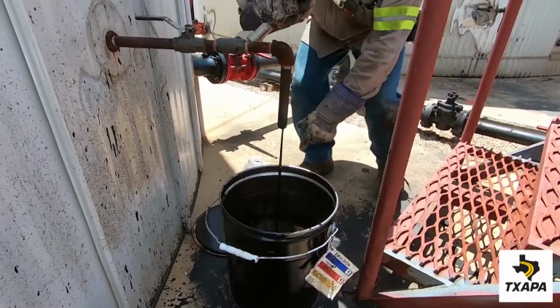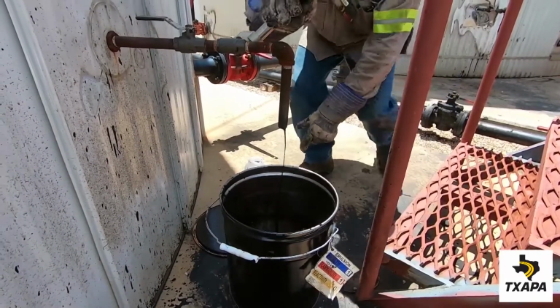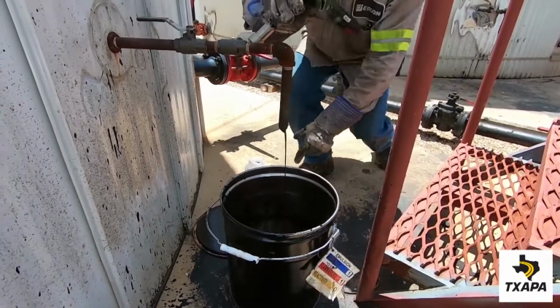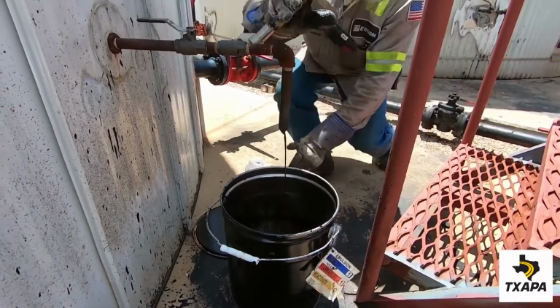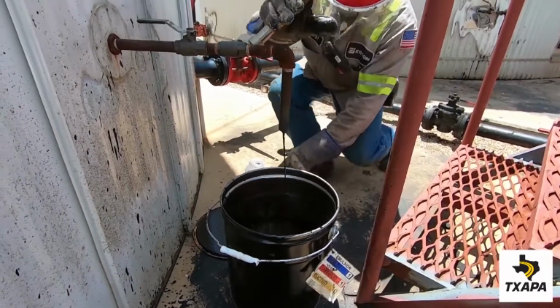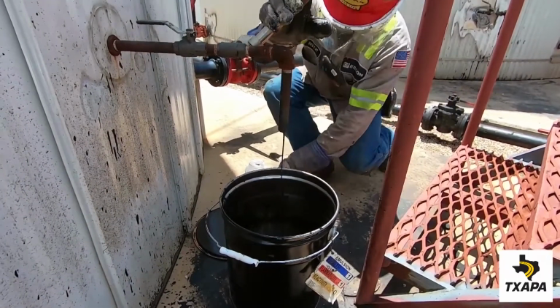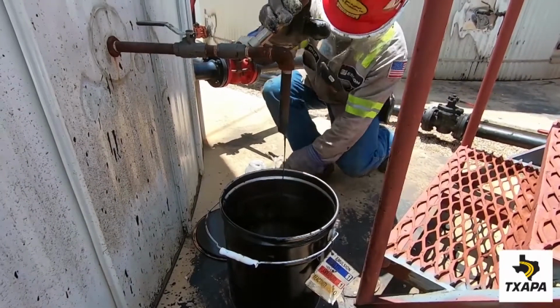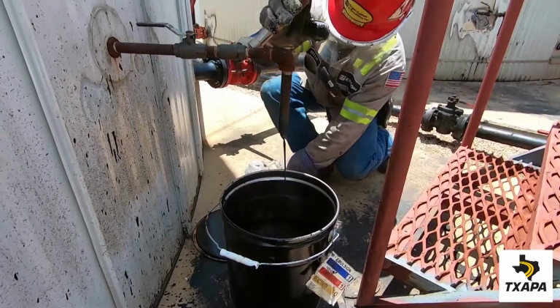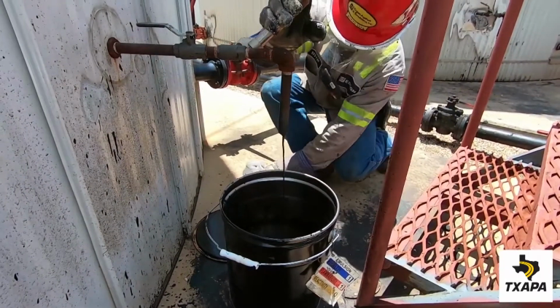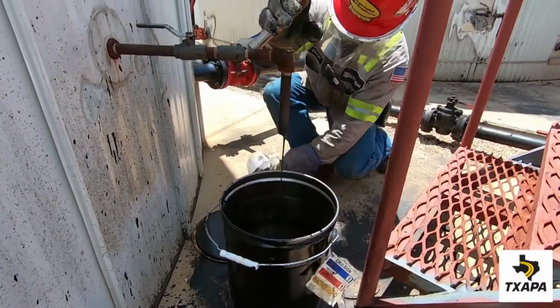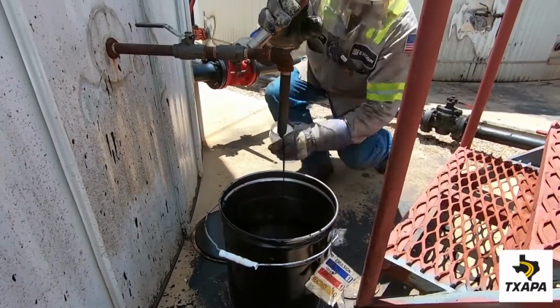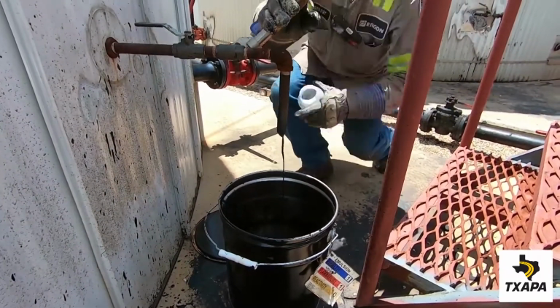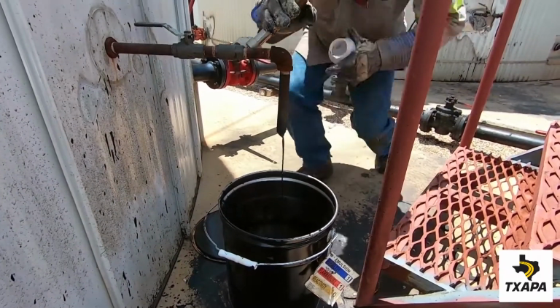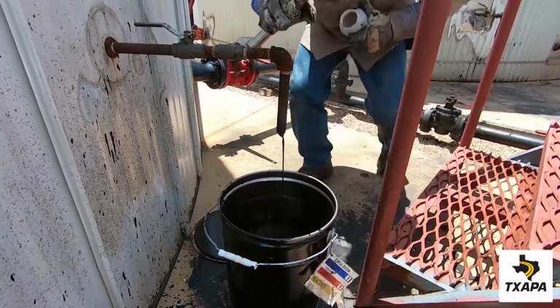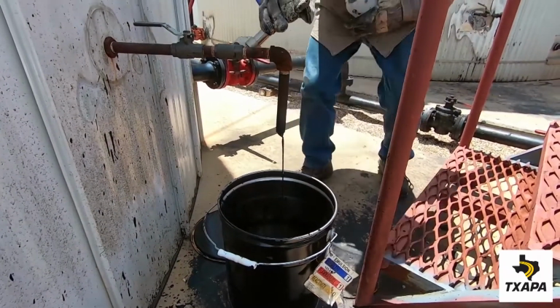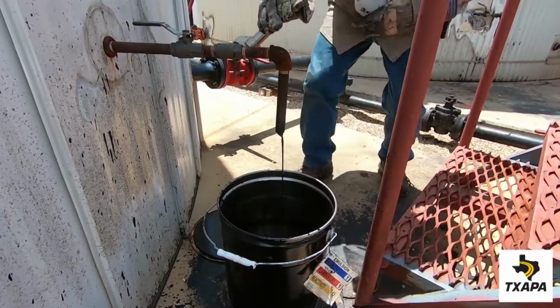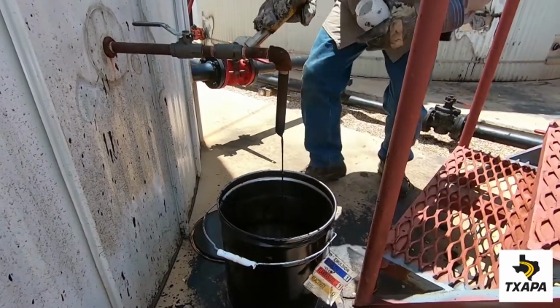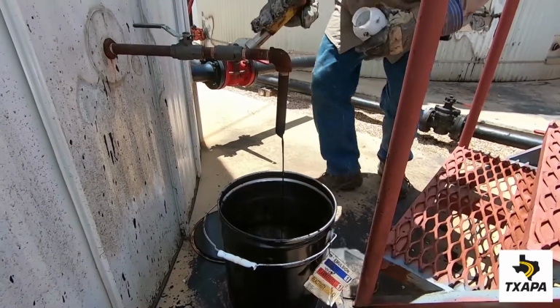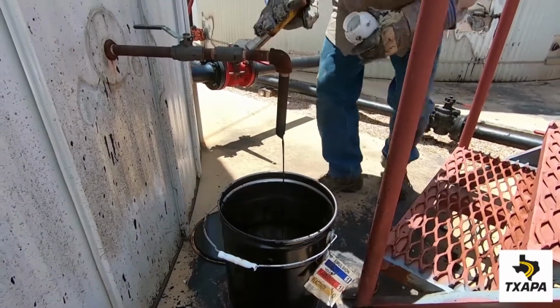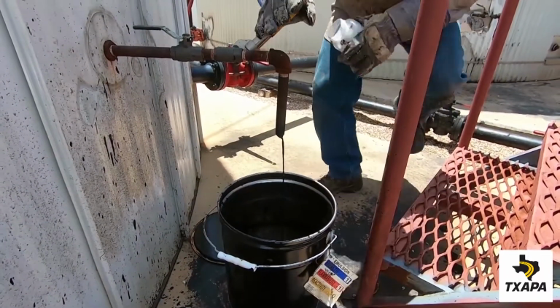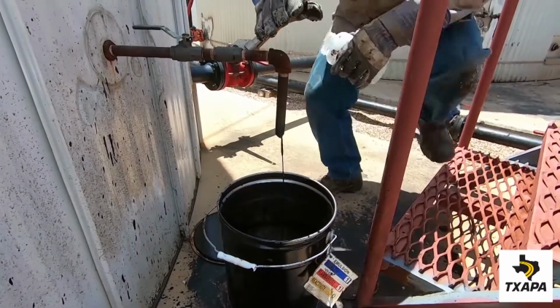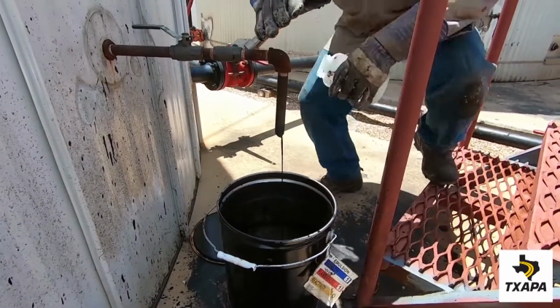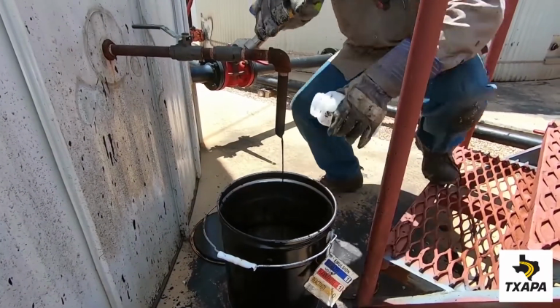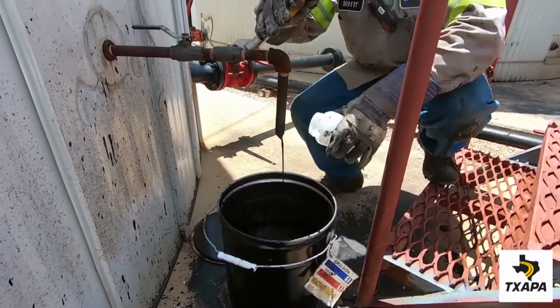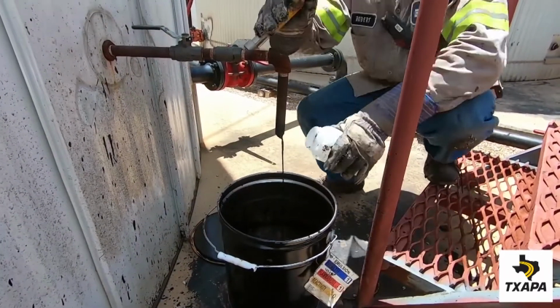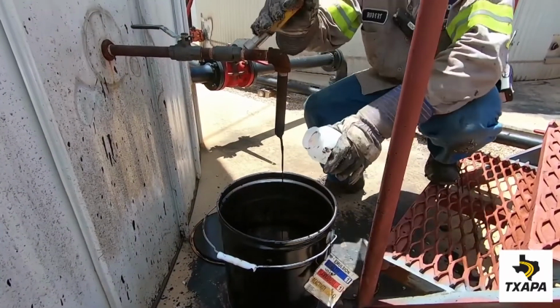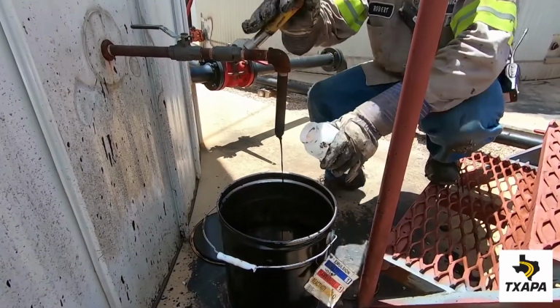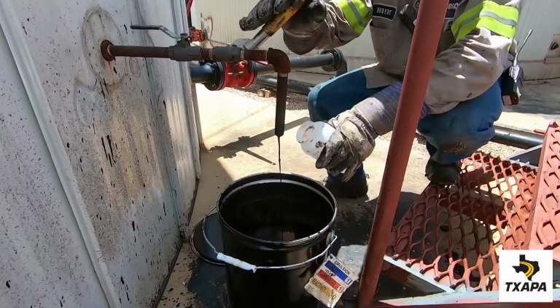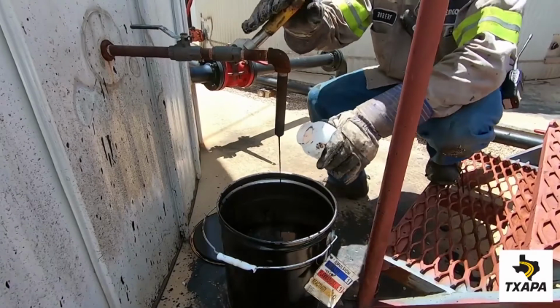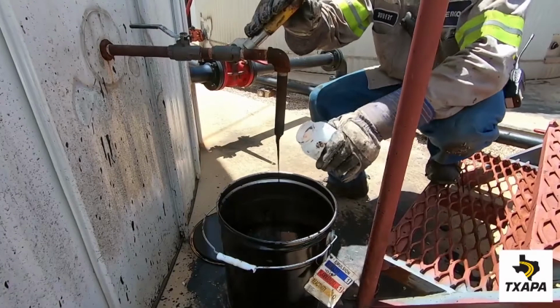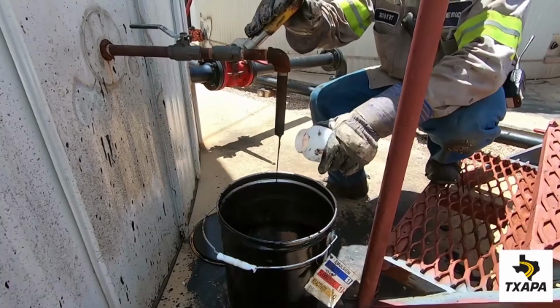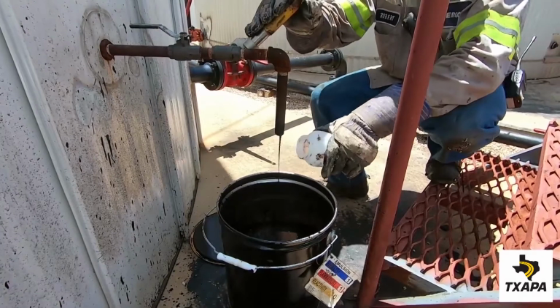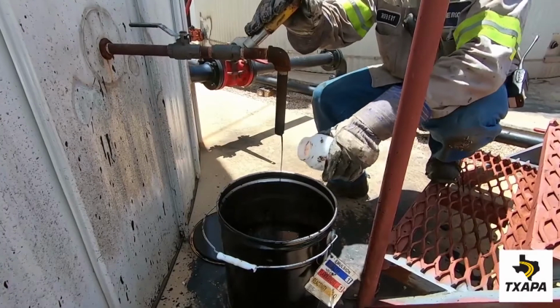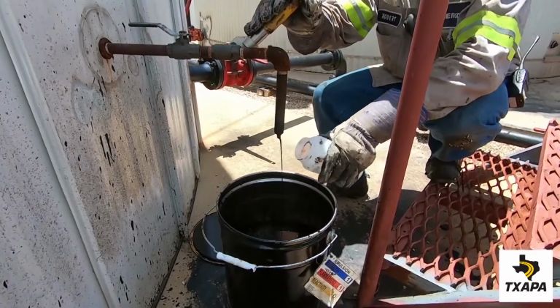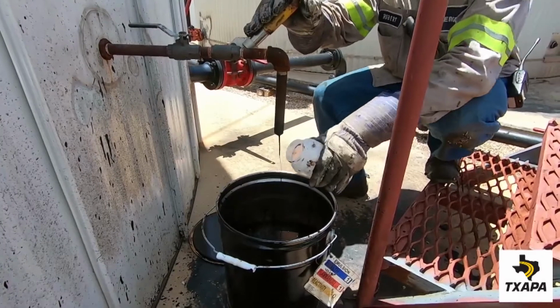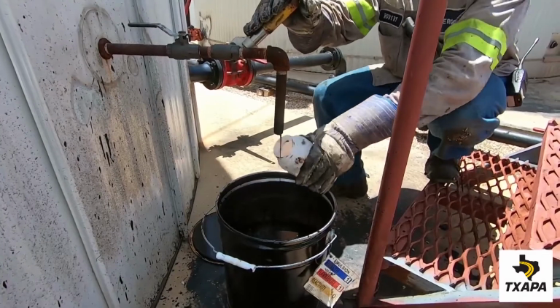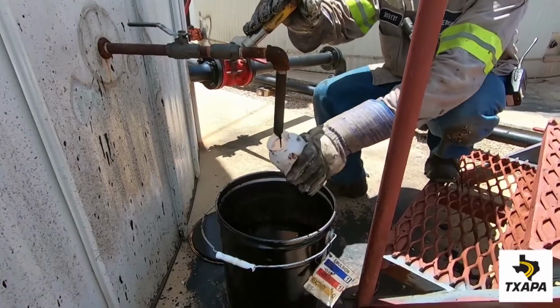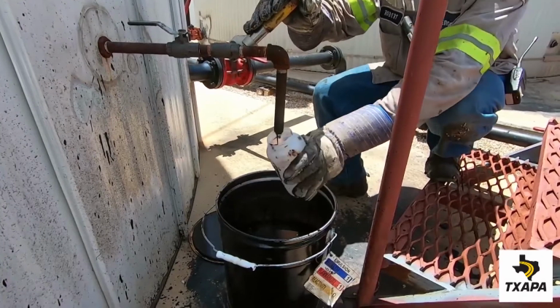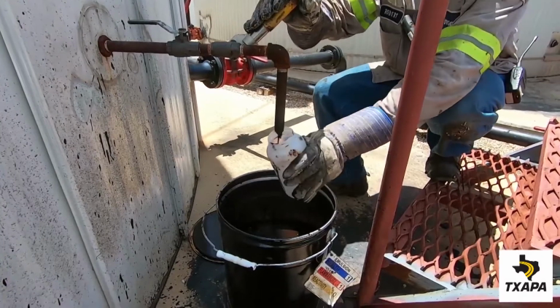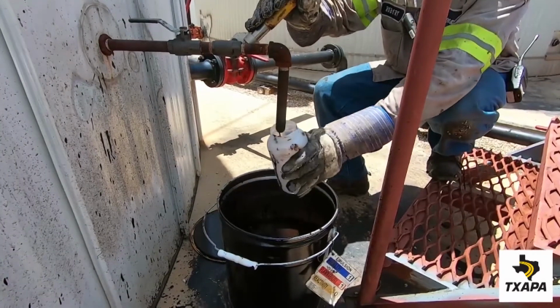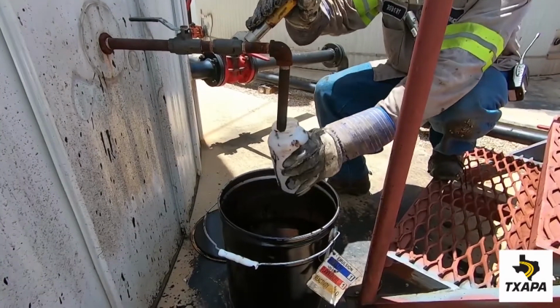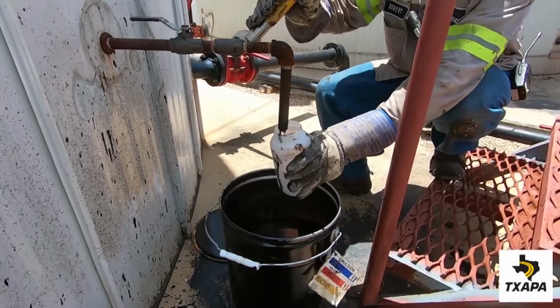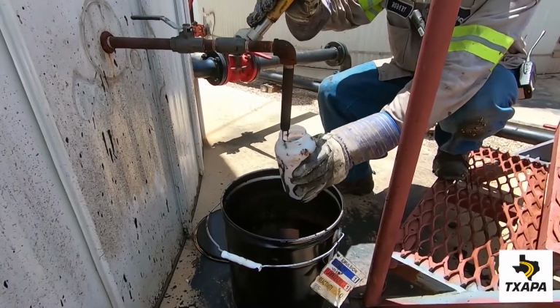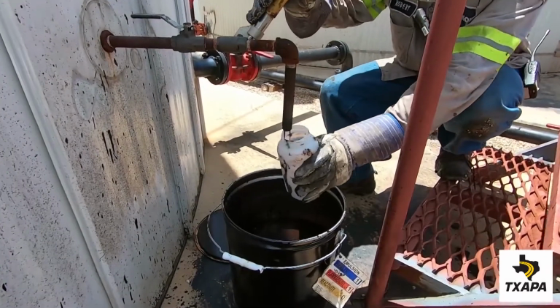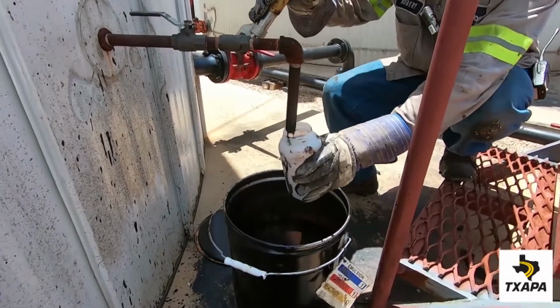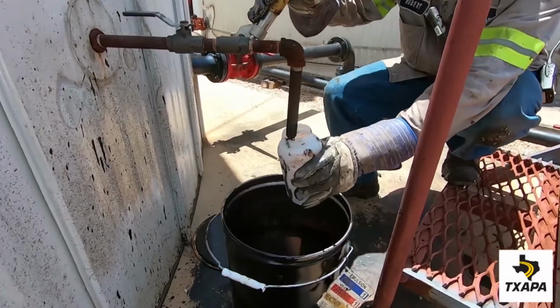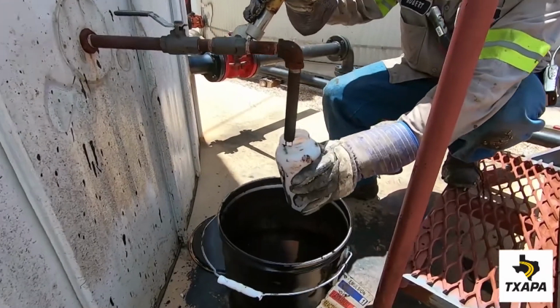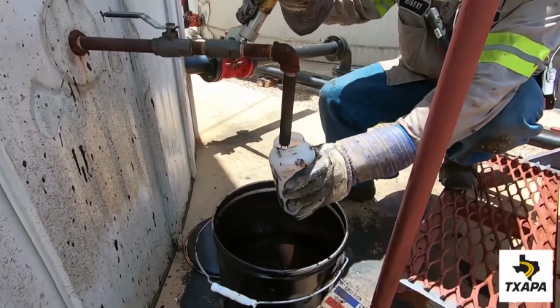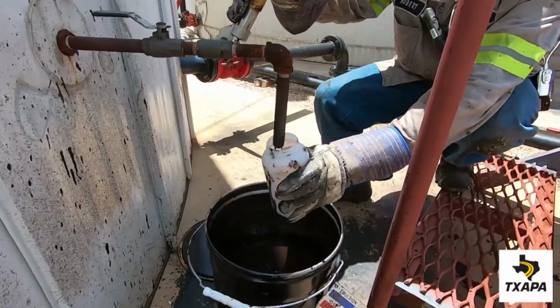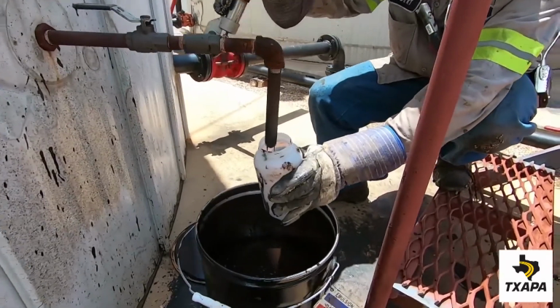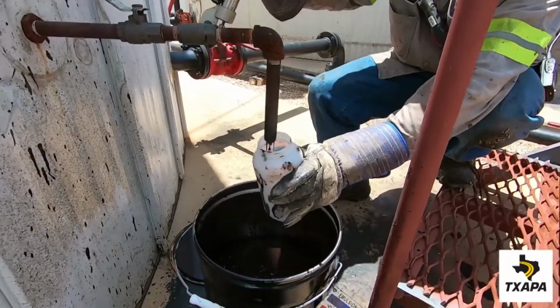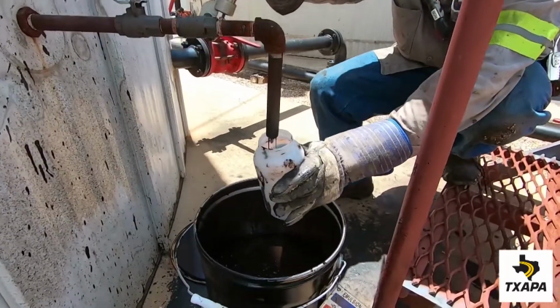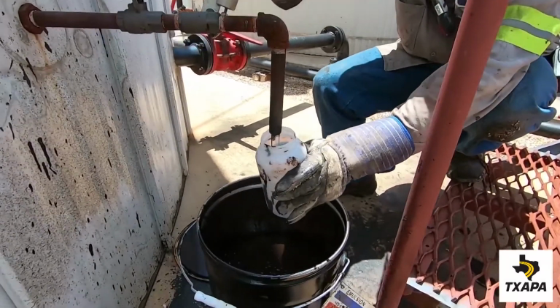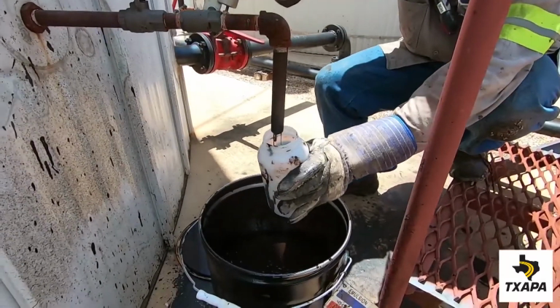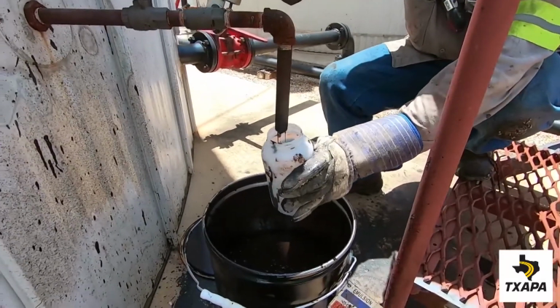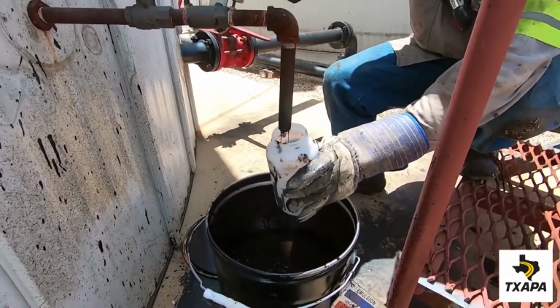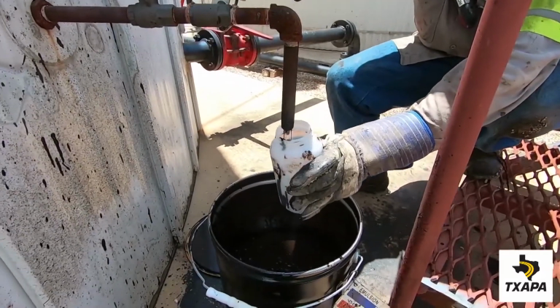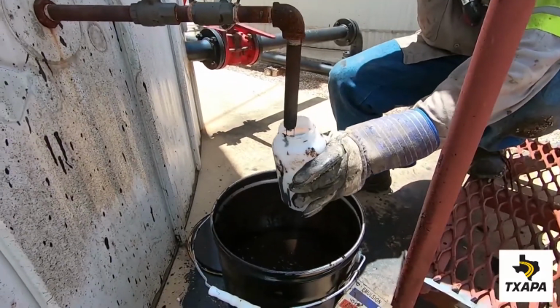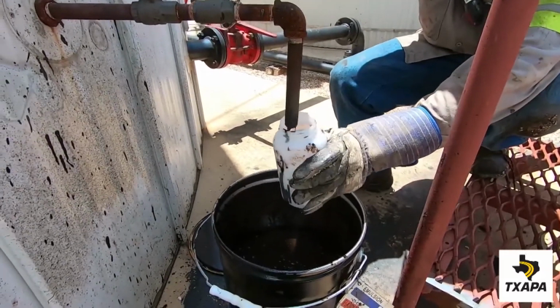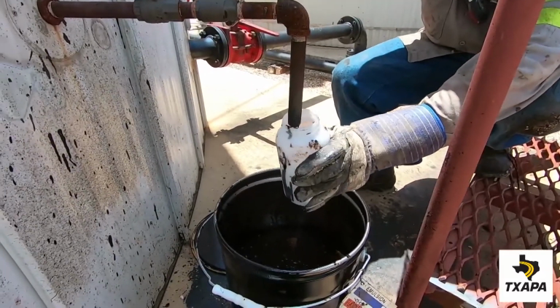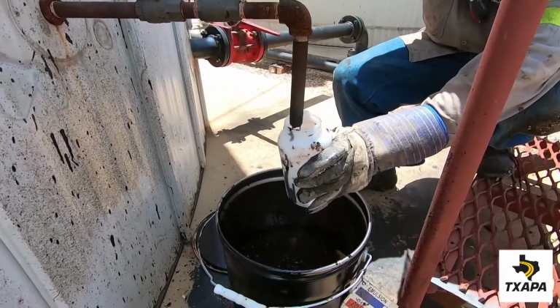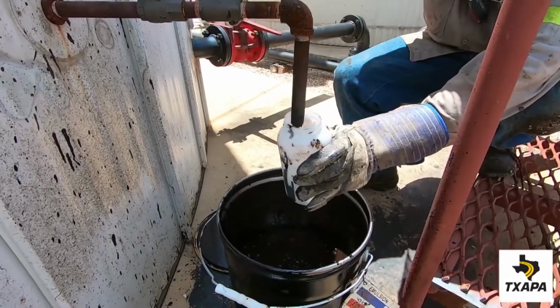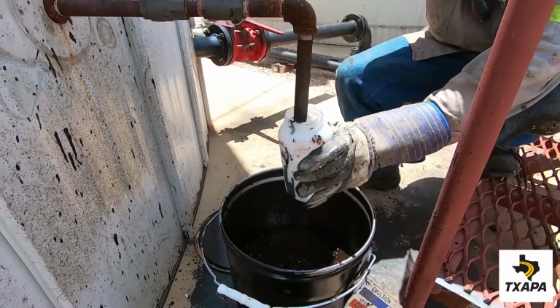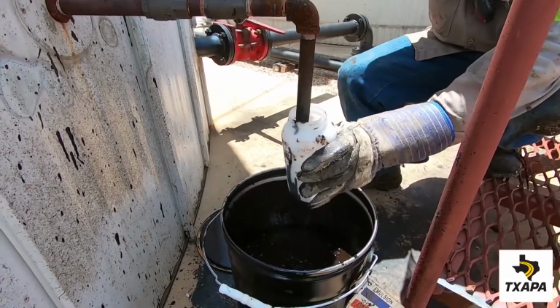Once the line is purged, the valve is closed, and the clean sample container is placed underneath the valve, and the valve reopens slowly.